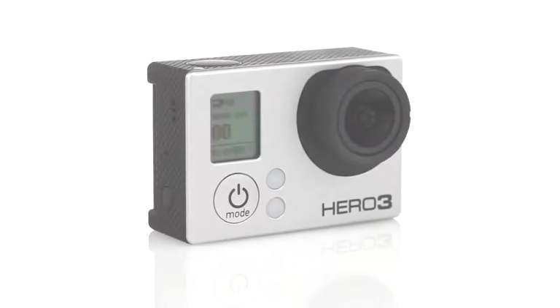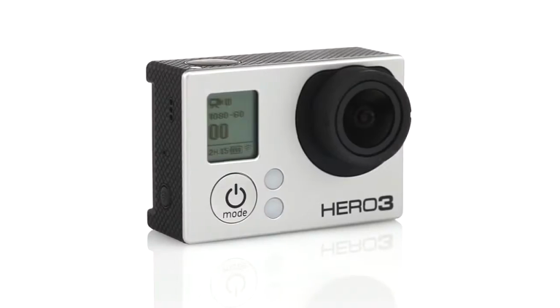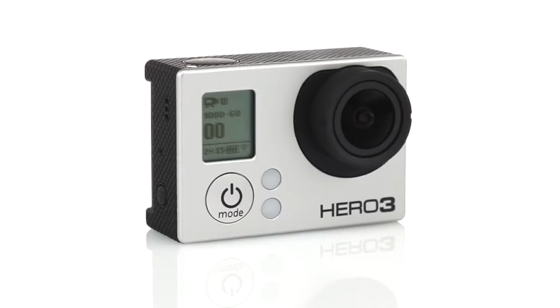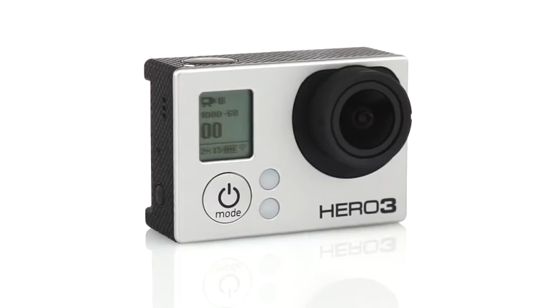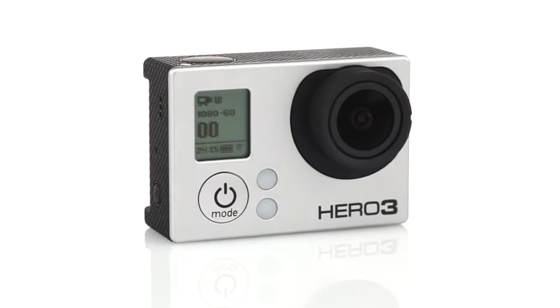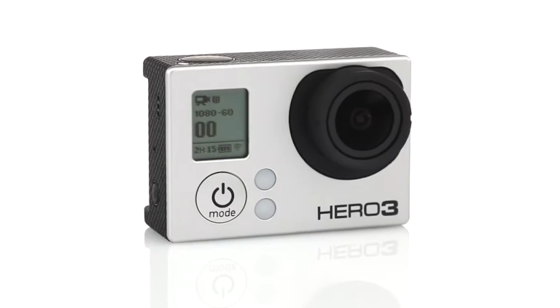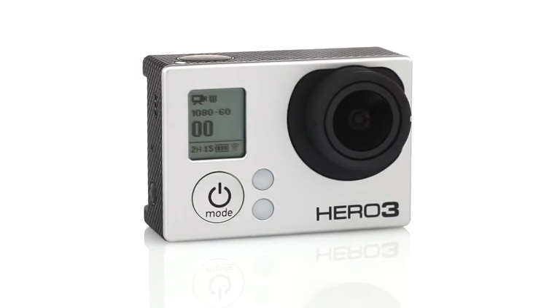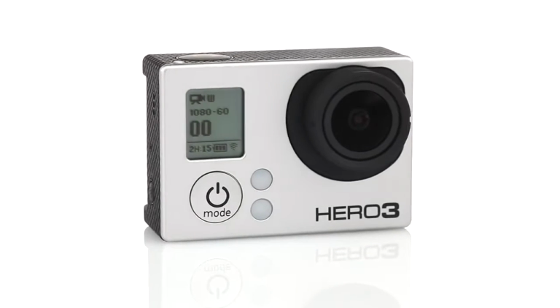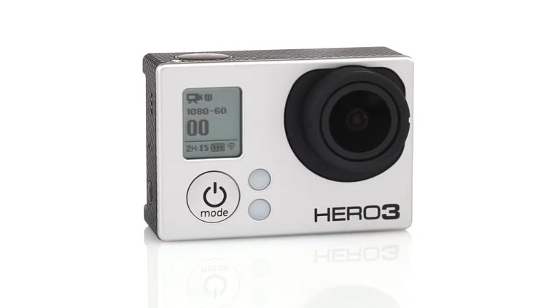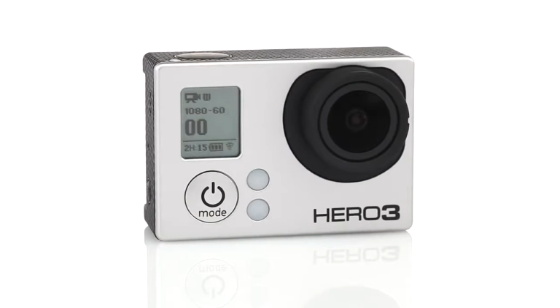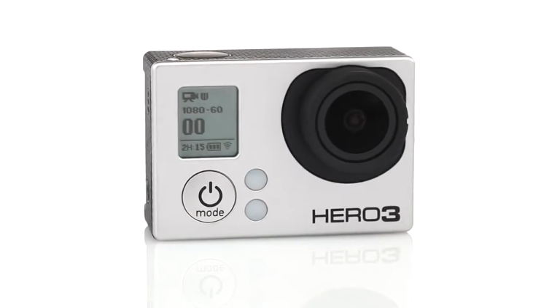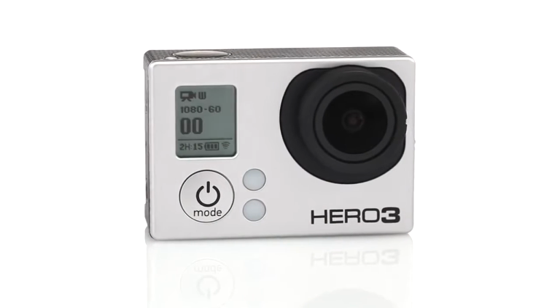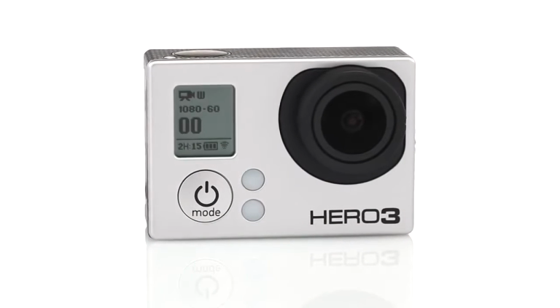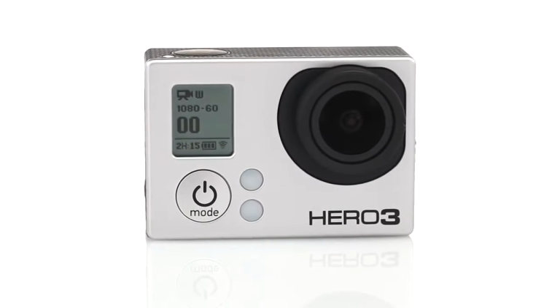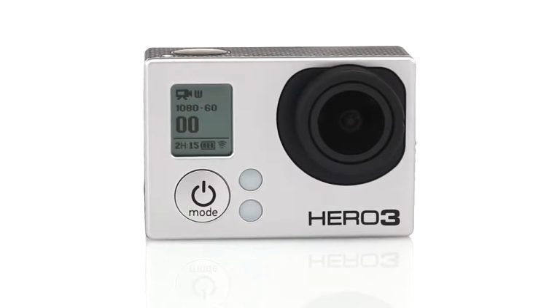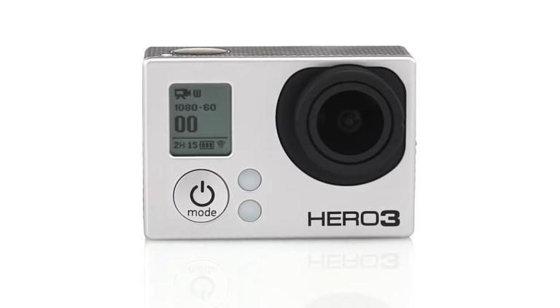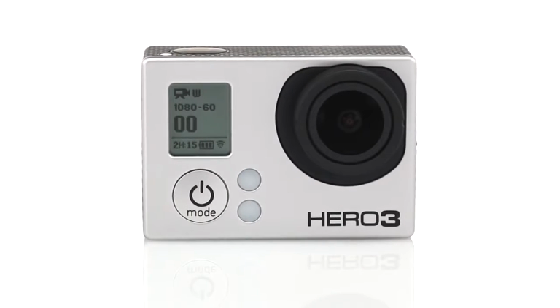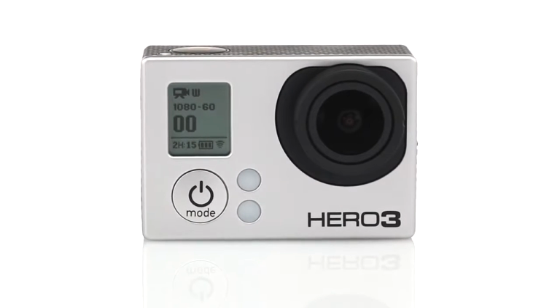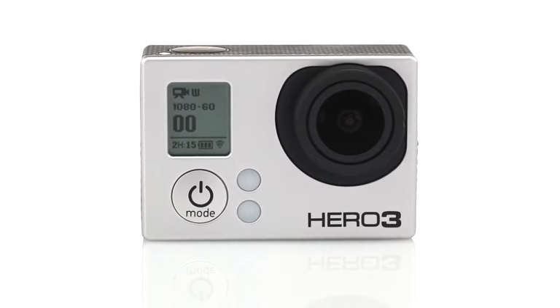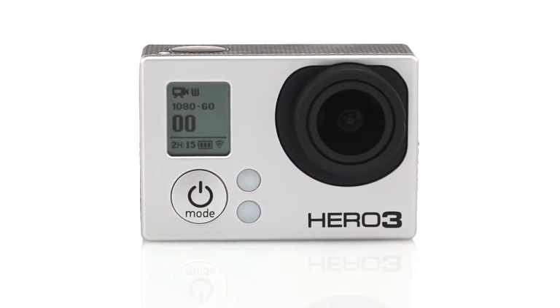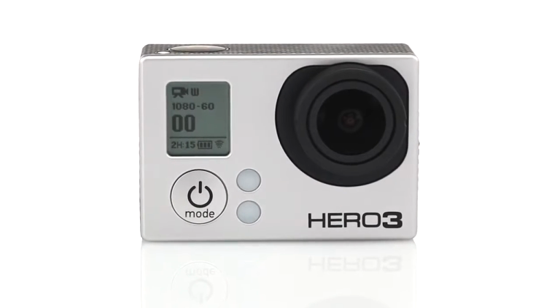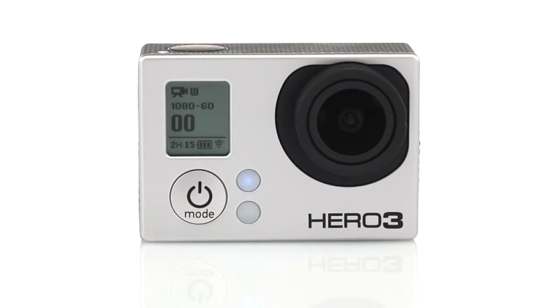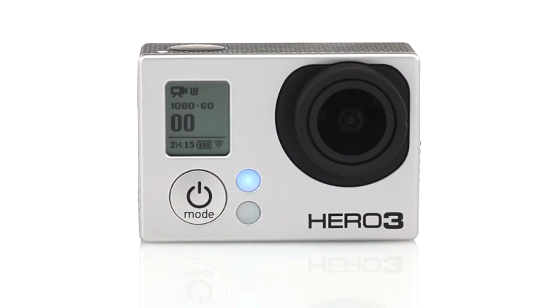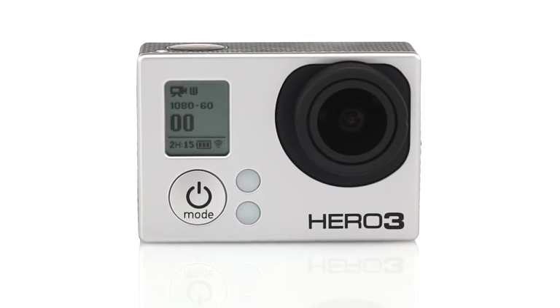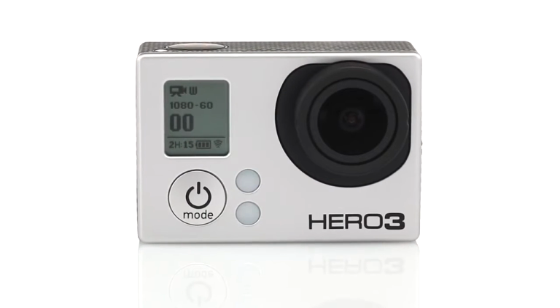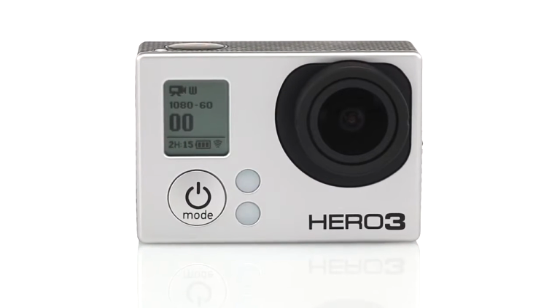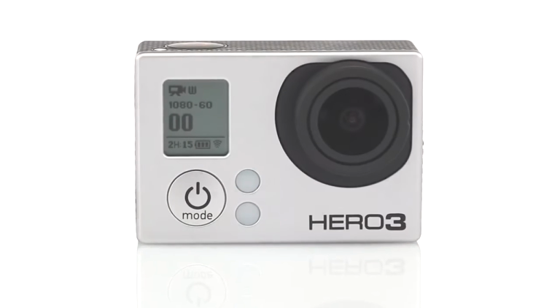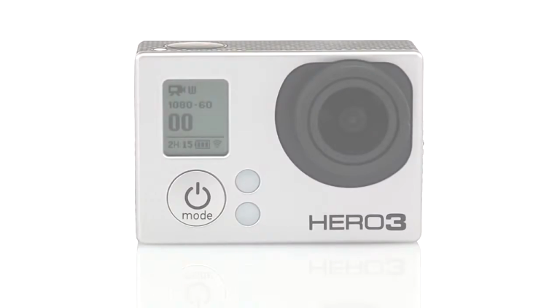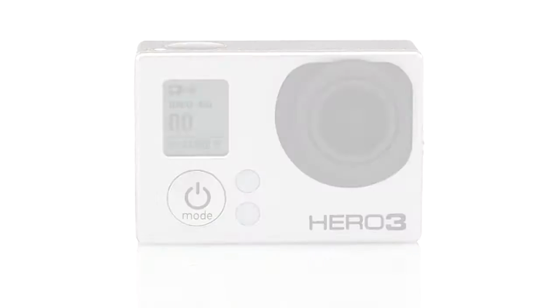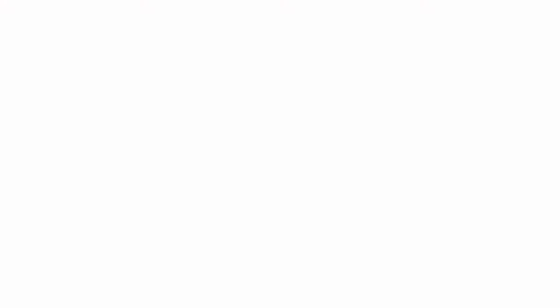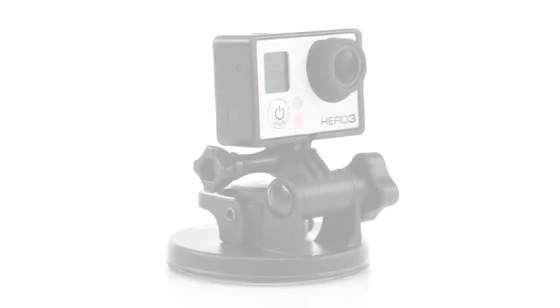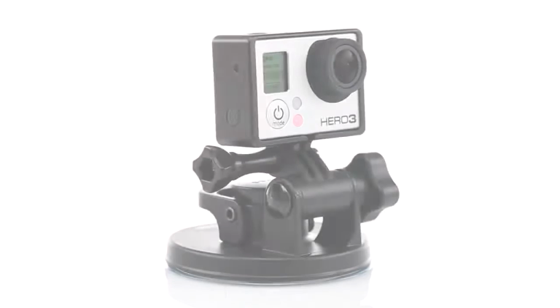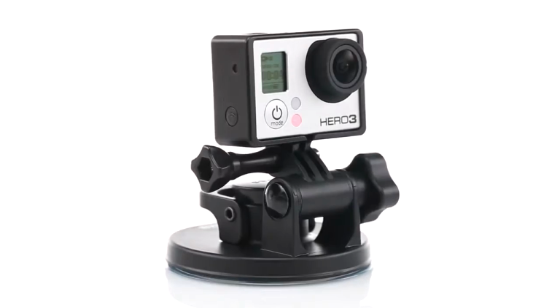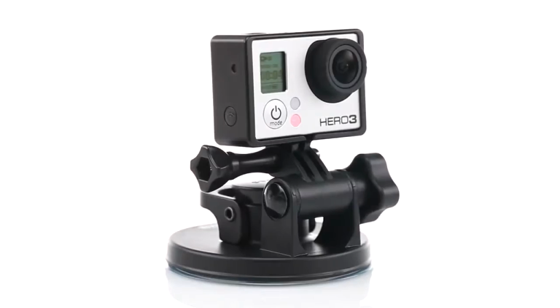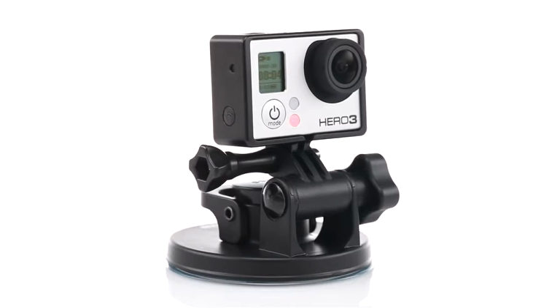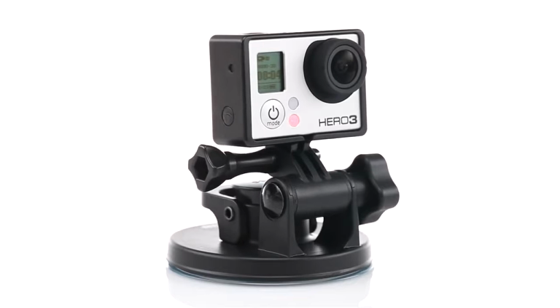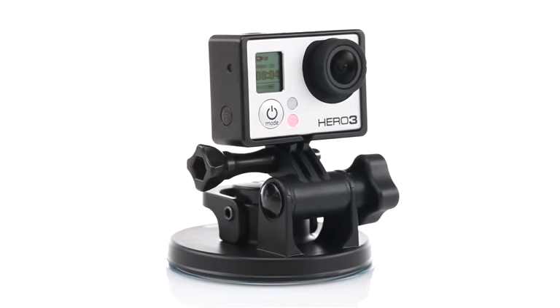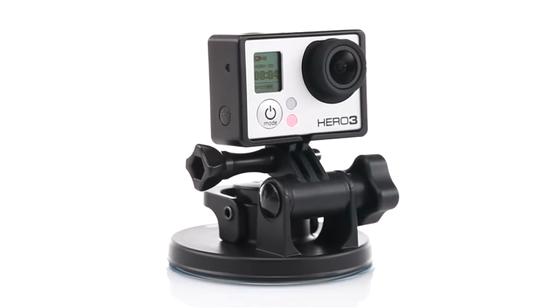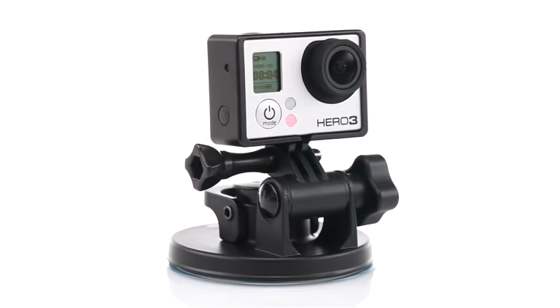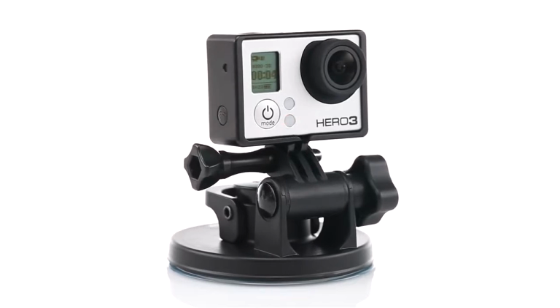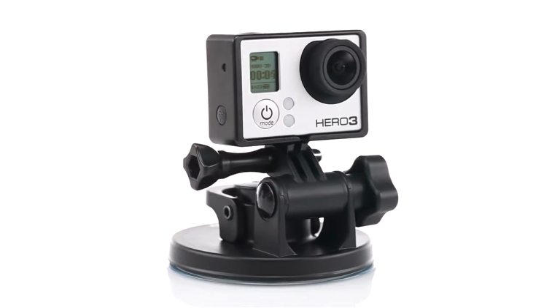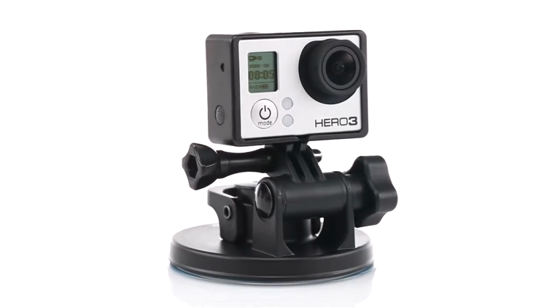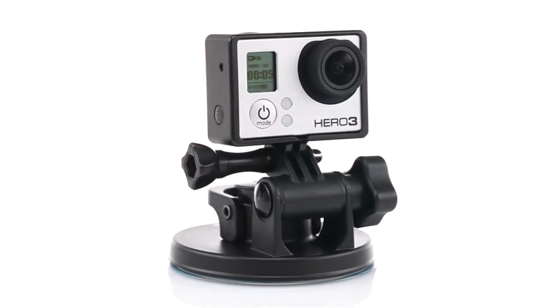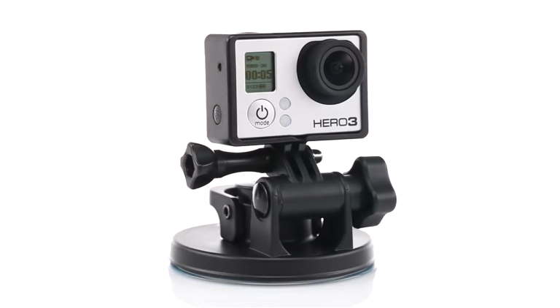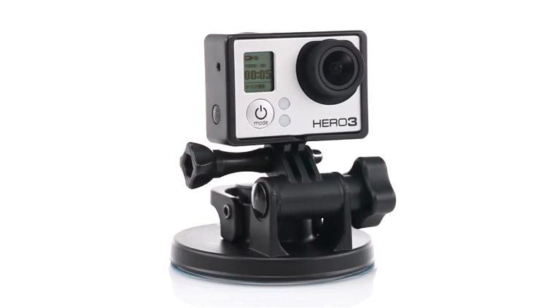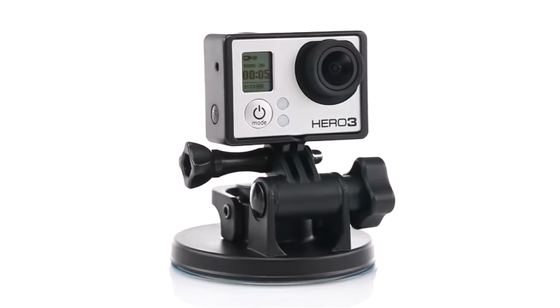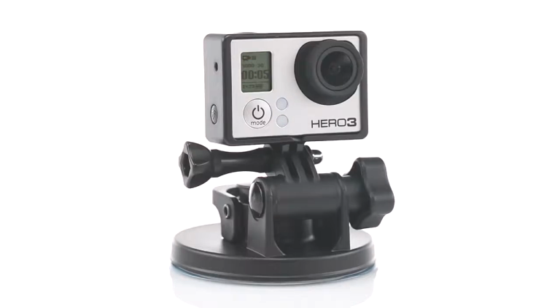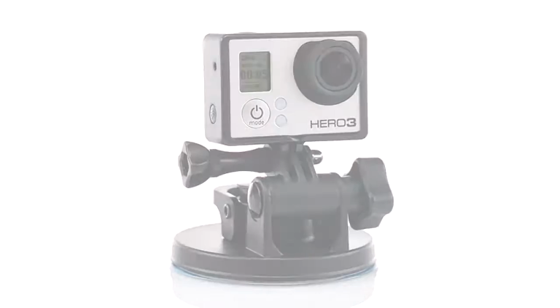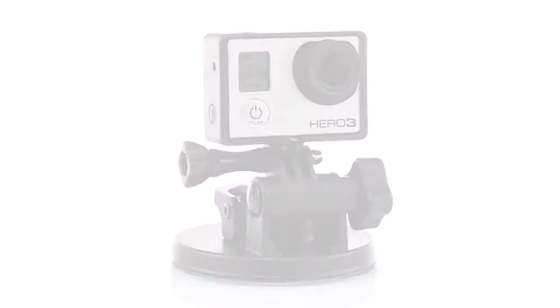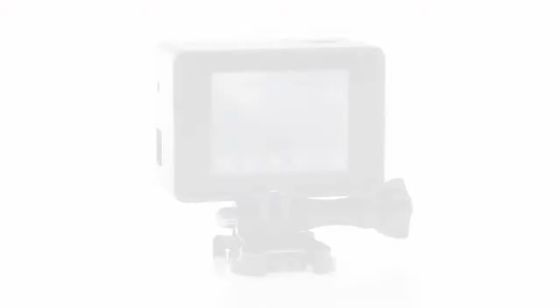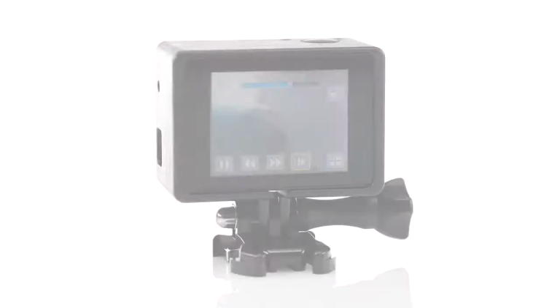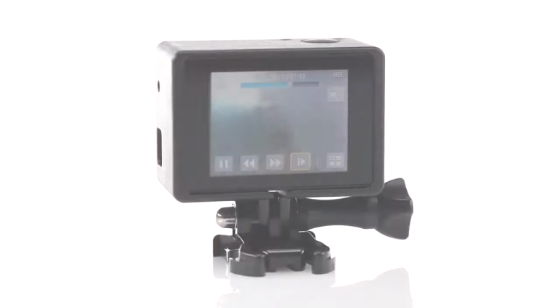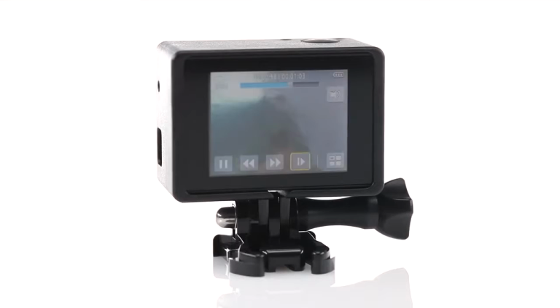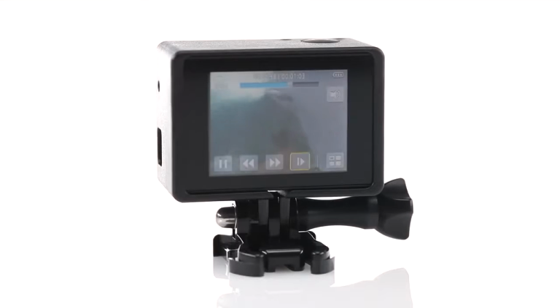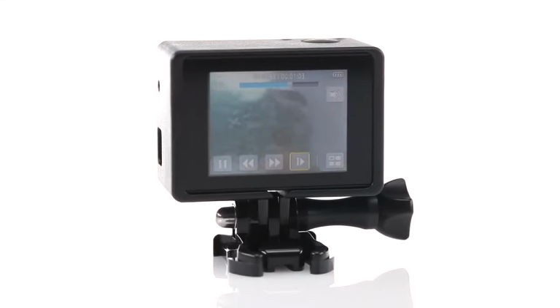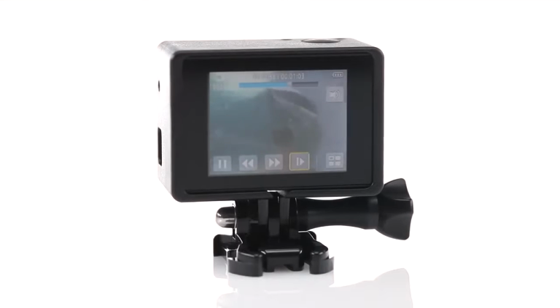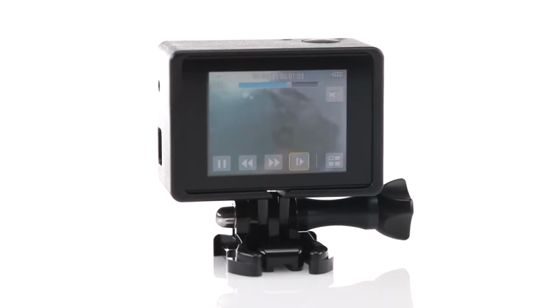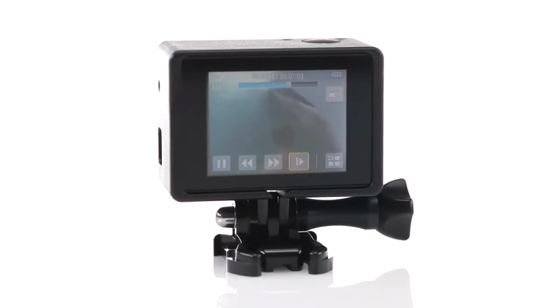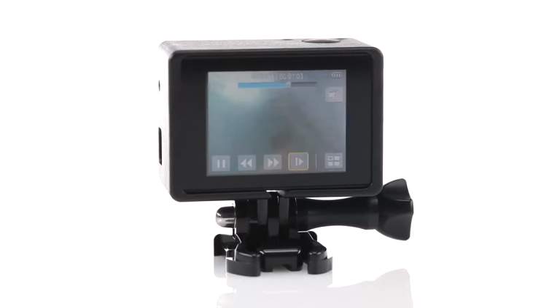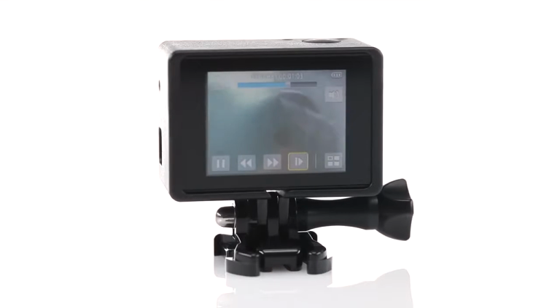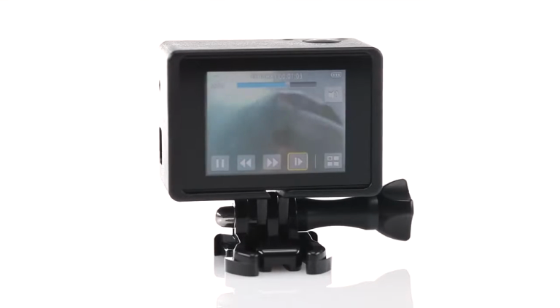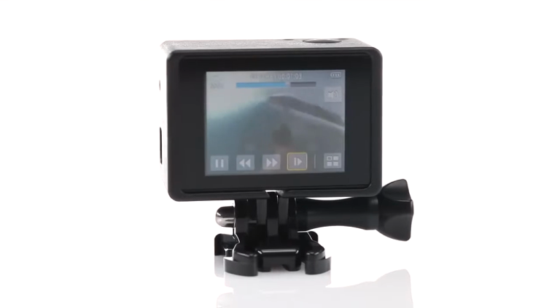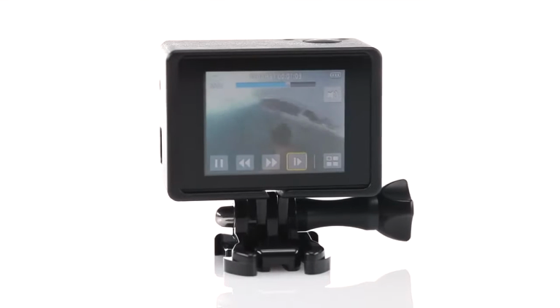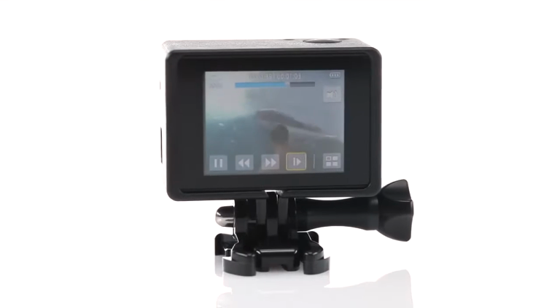The frame is compatible with HD HERO3 cameras, most GoPro mounts and harnesses, and our latest backpacks.